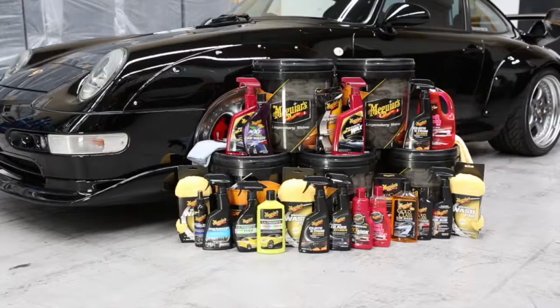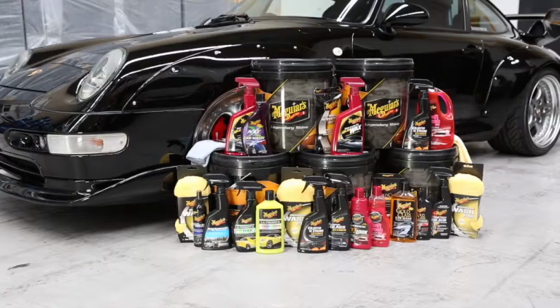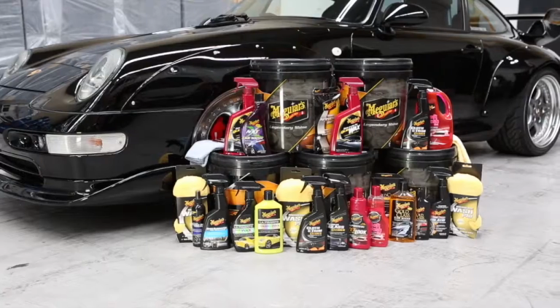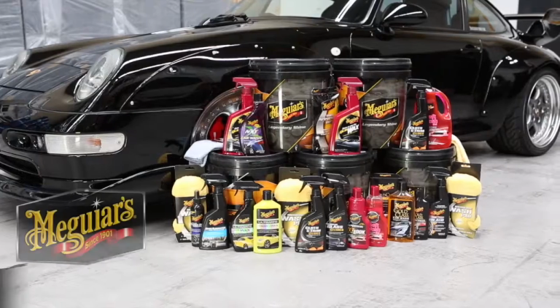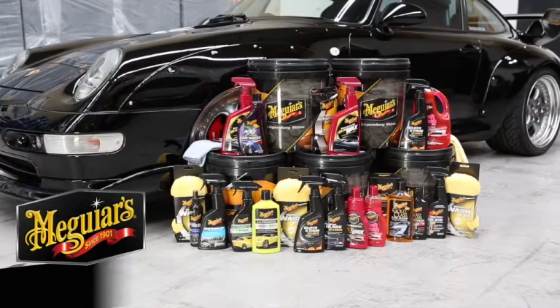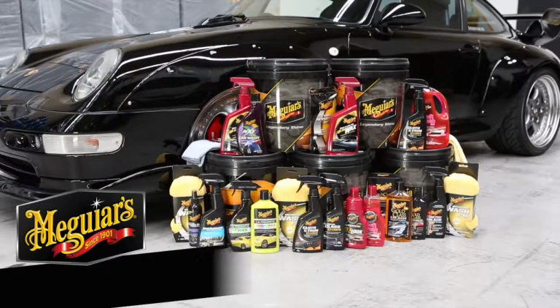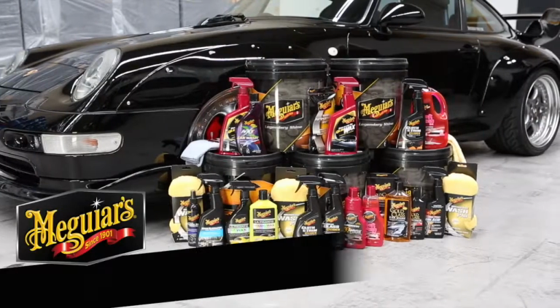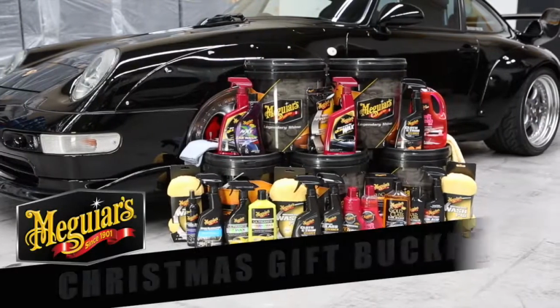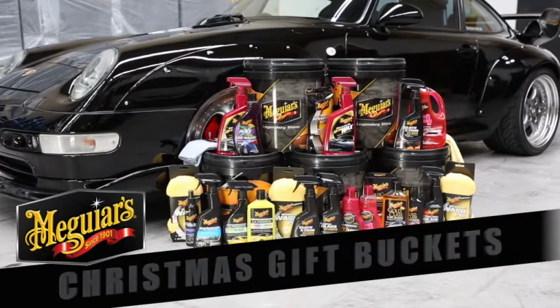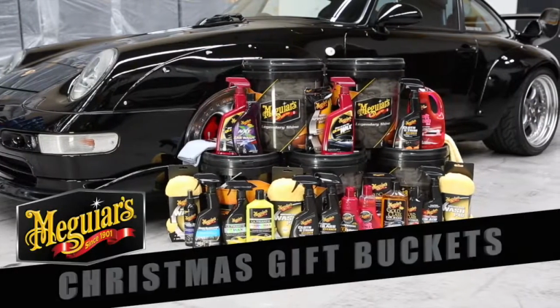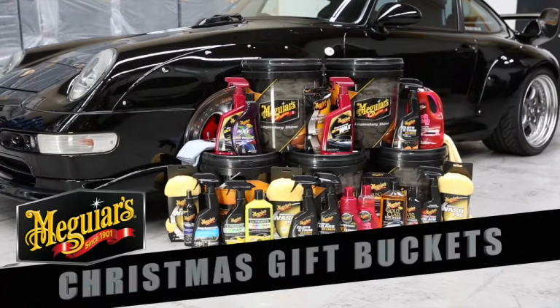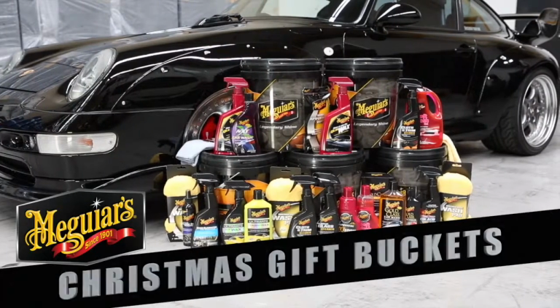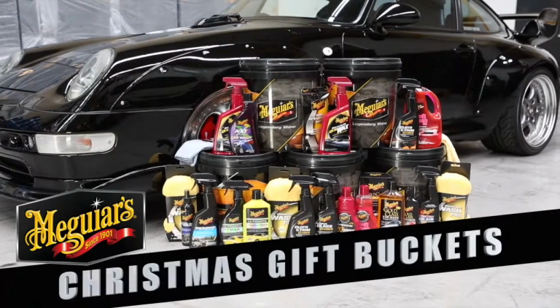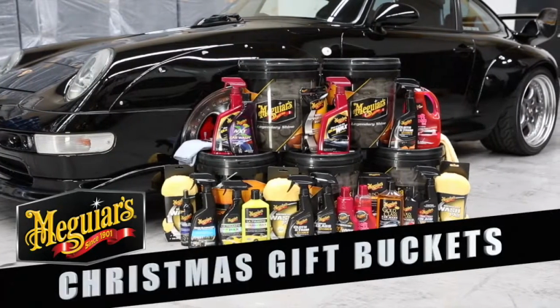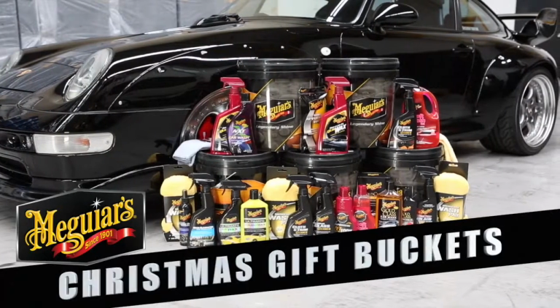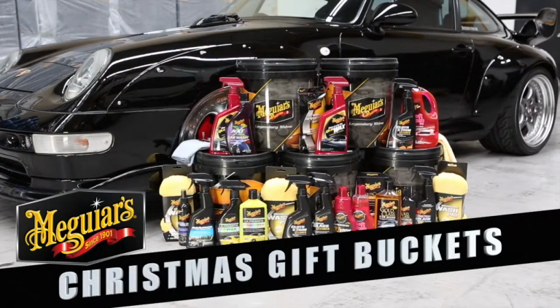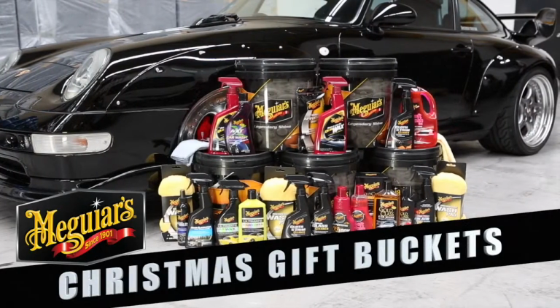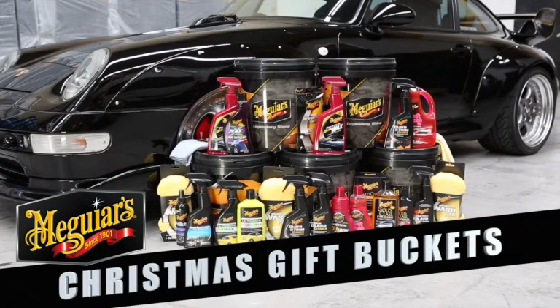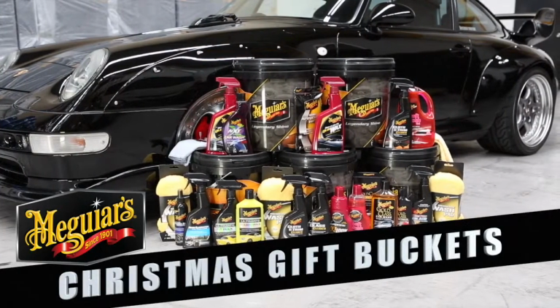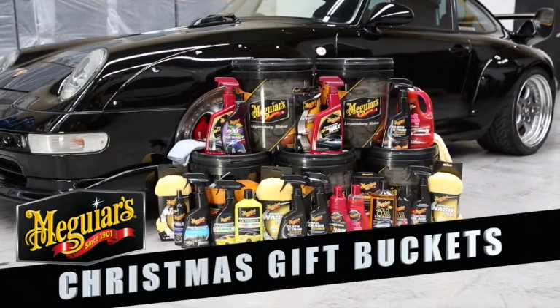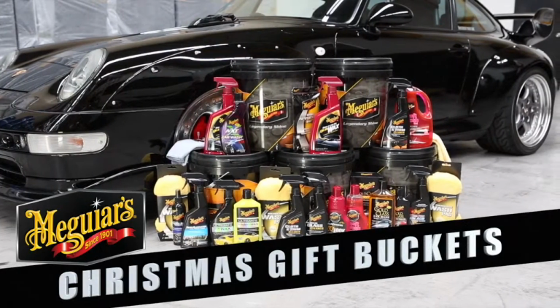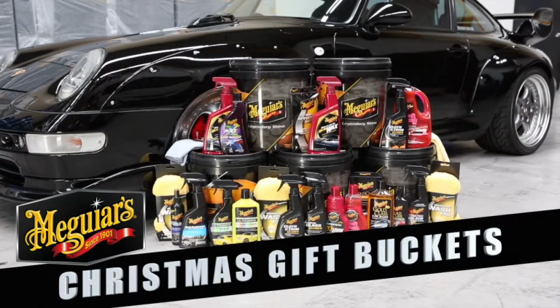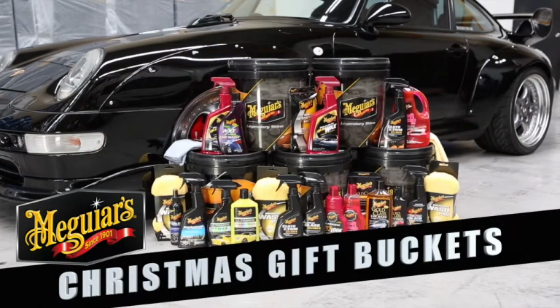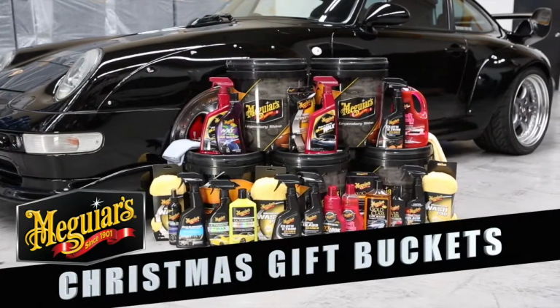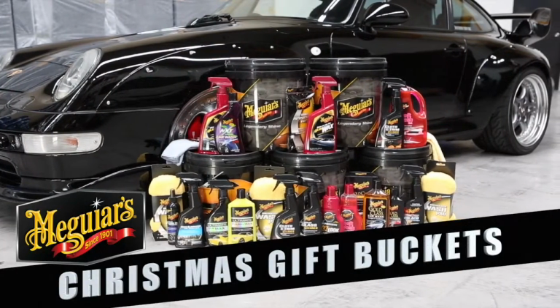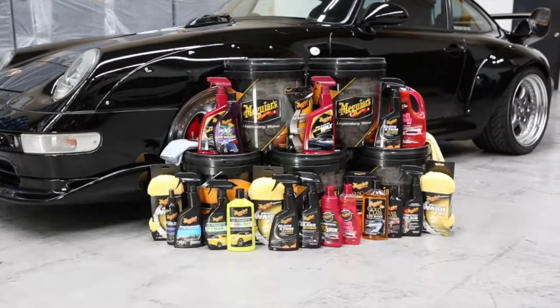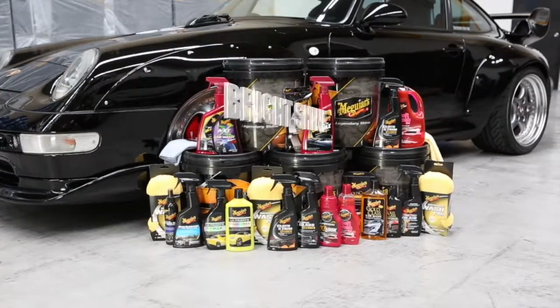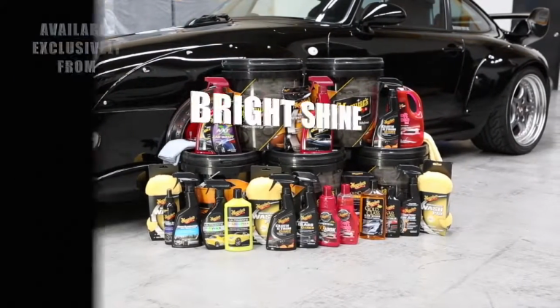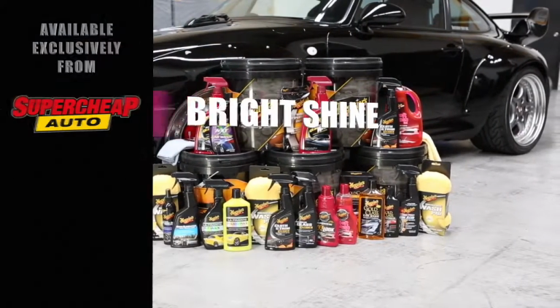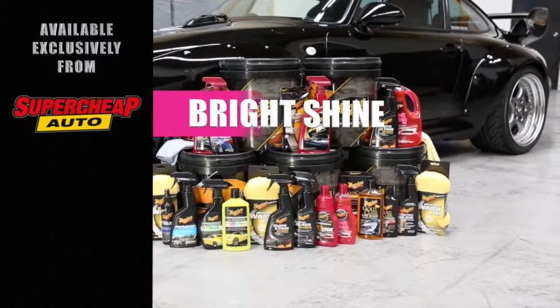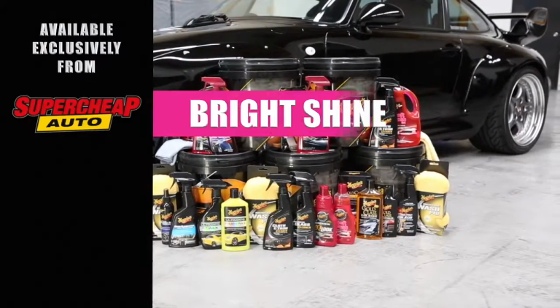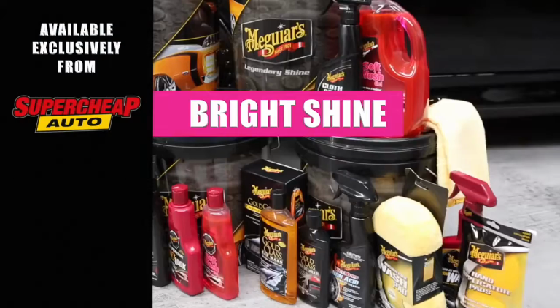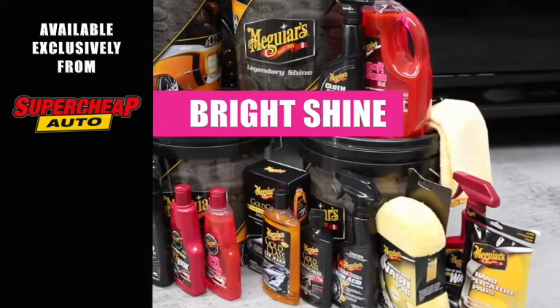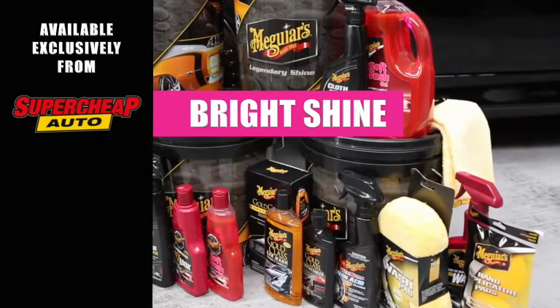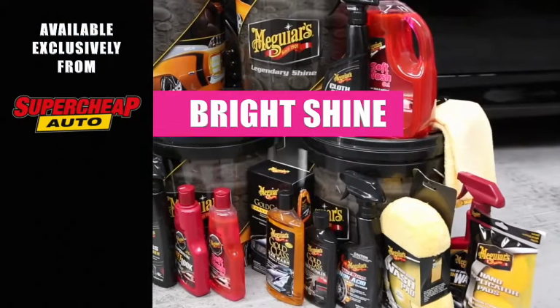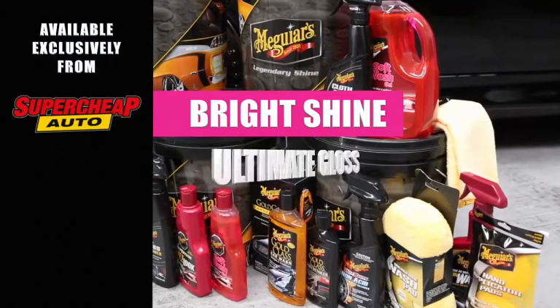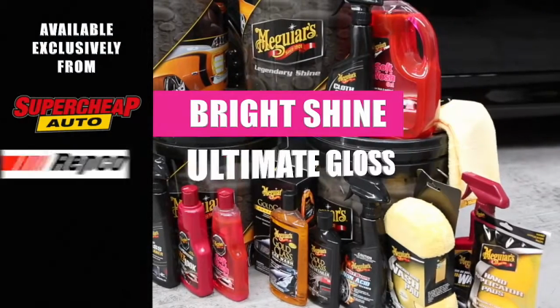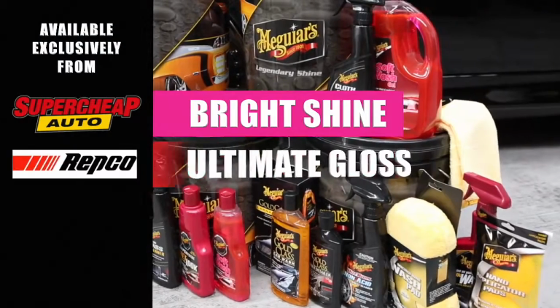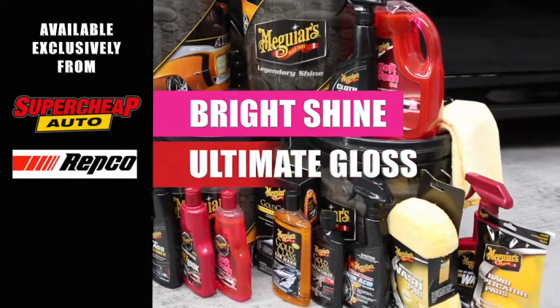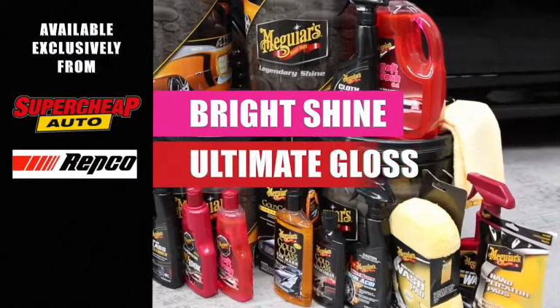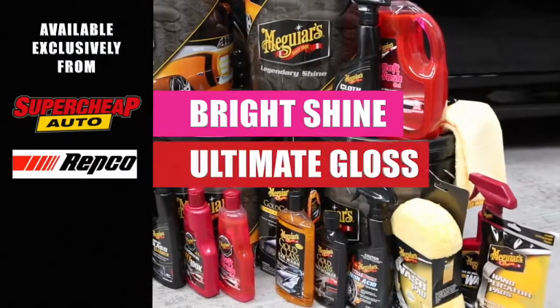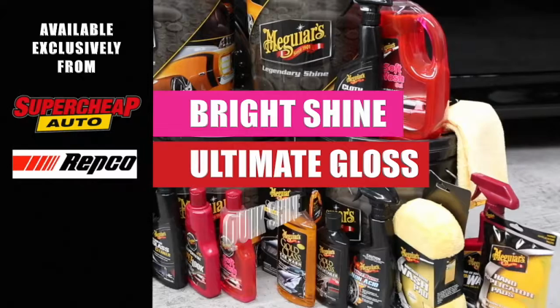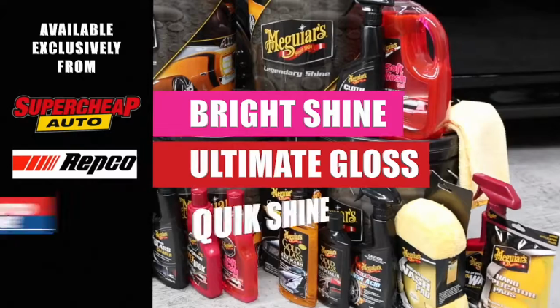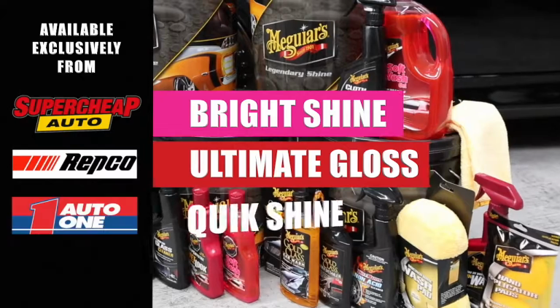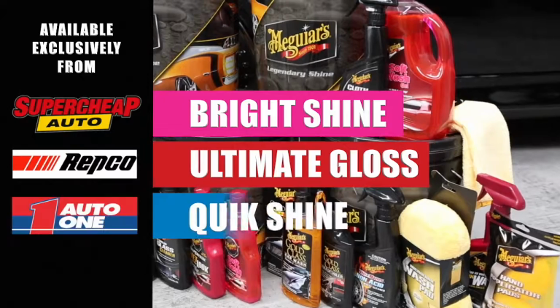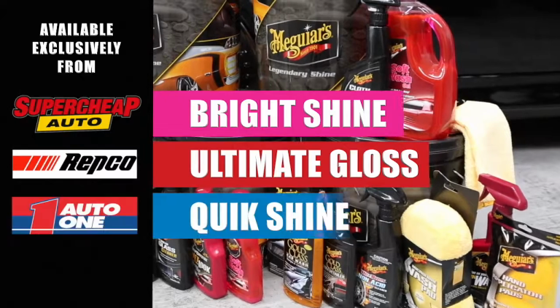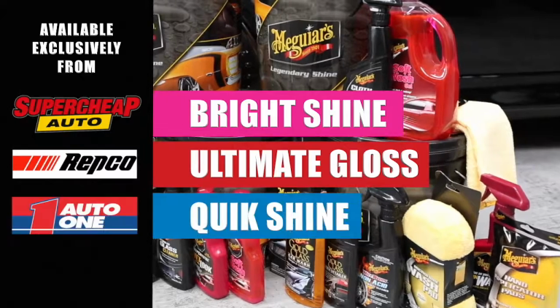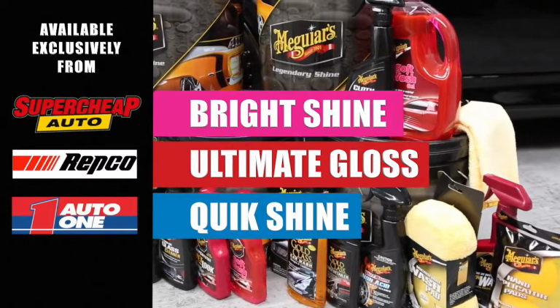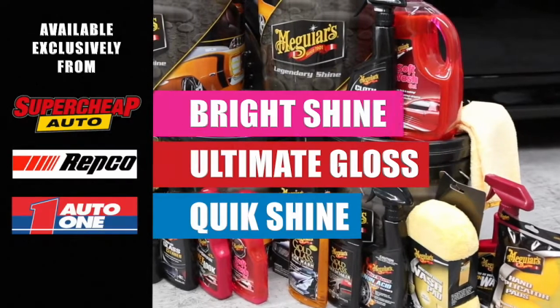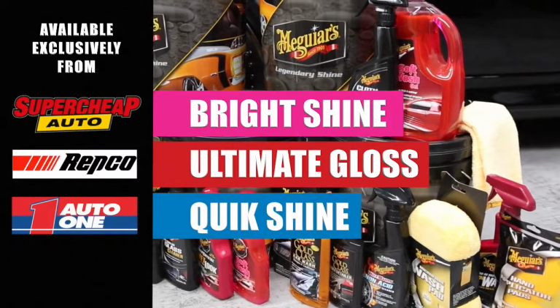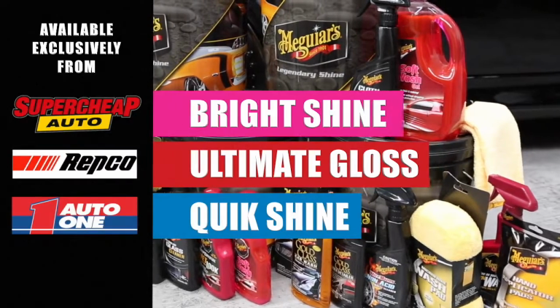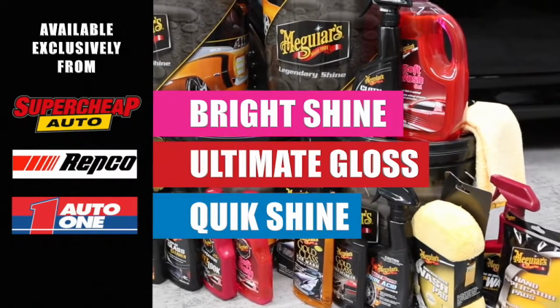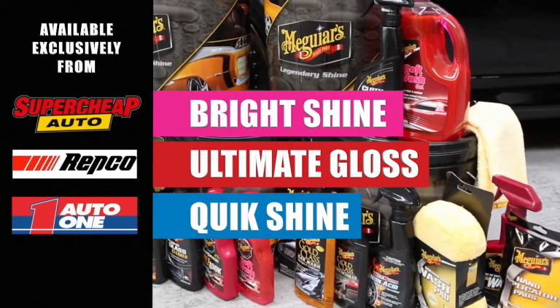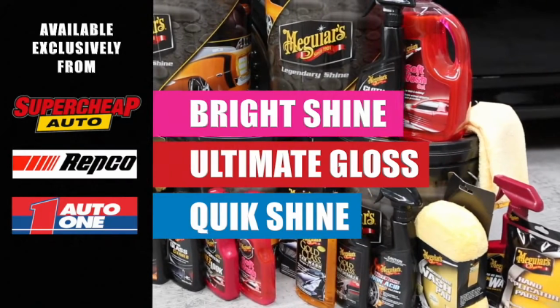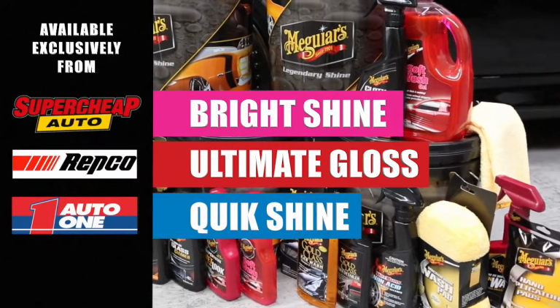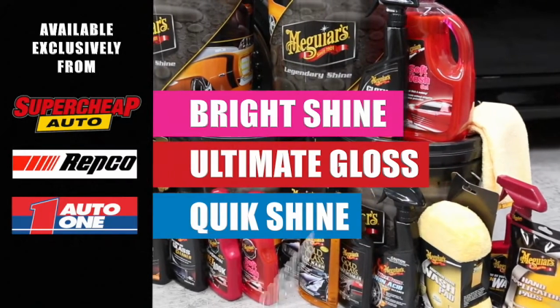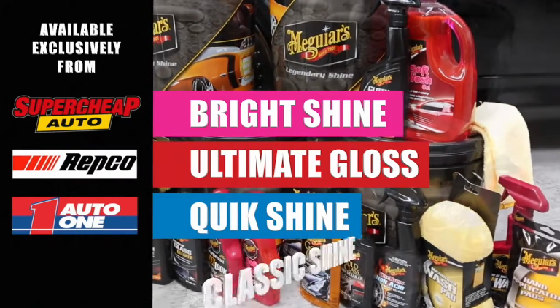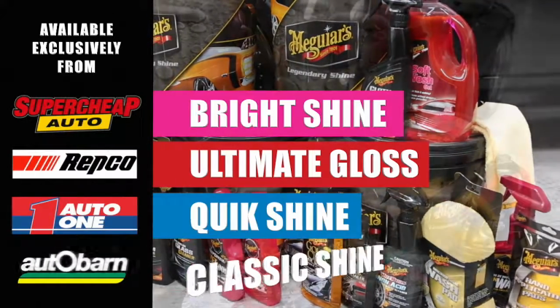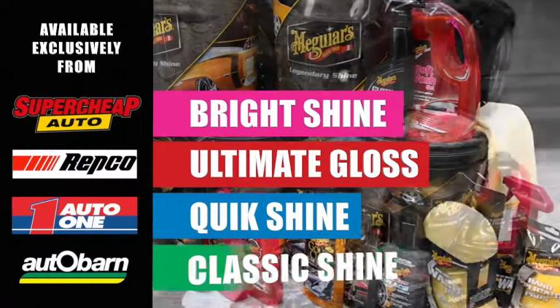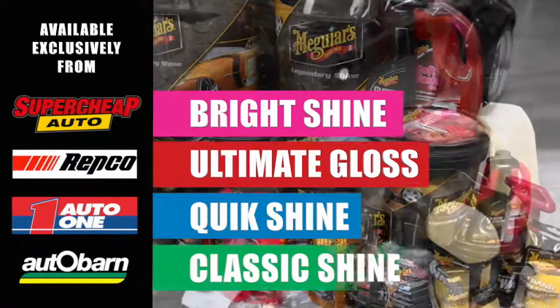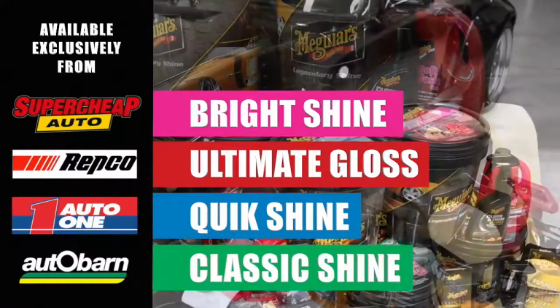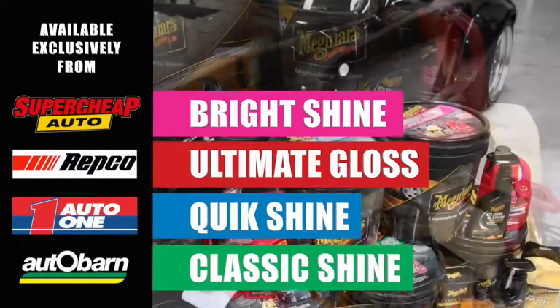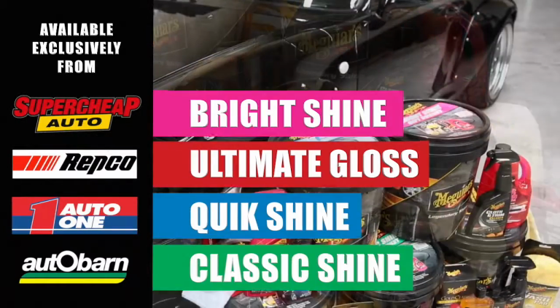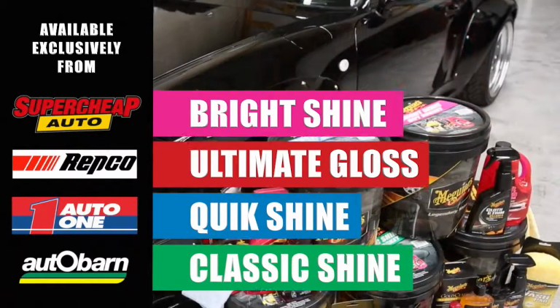The Meguiar's Christmas Gift Buckets, featuring the Bright Shine, Ultimate Gloss, Quick Shine, High Gloss and Classic Shine Buckets.